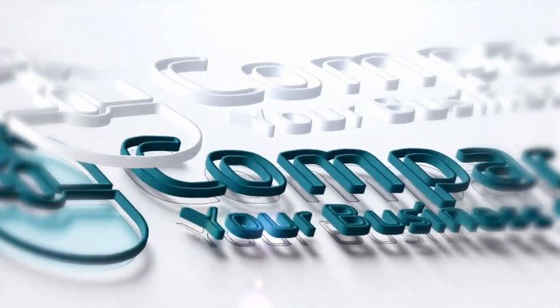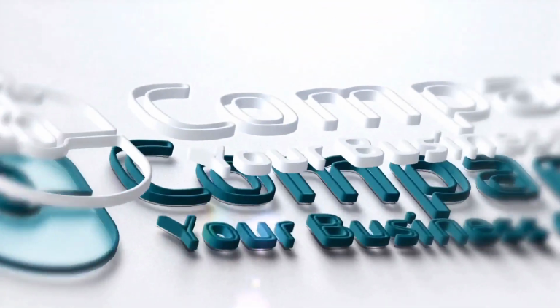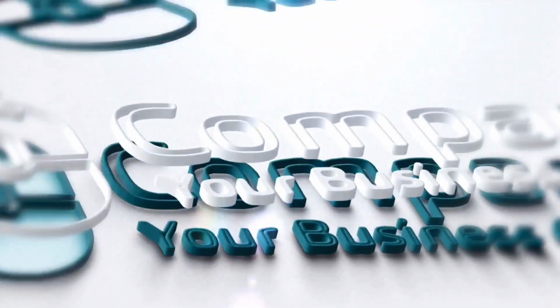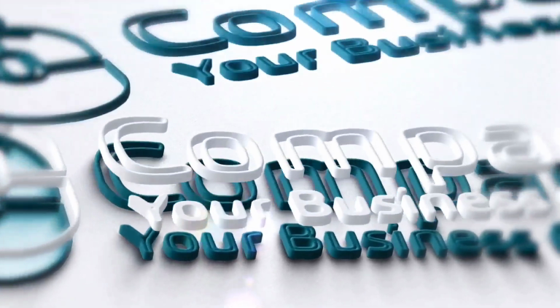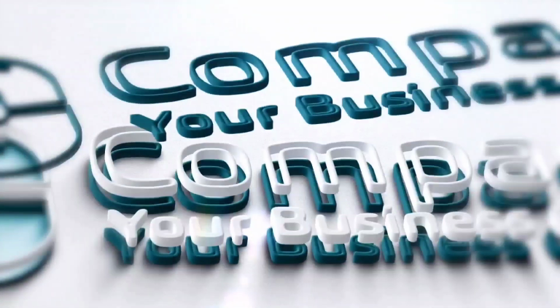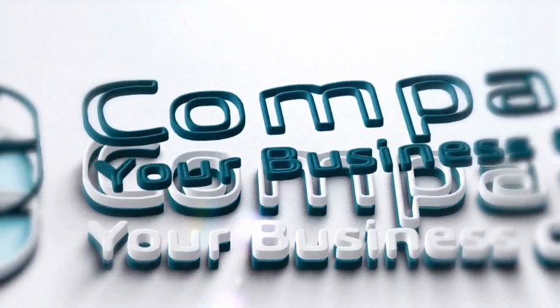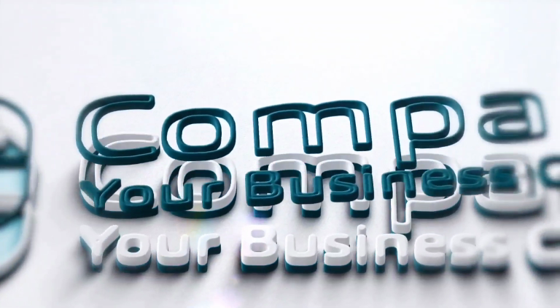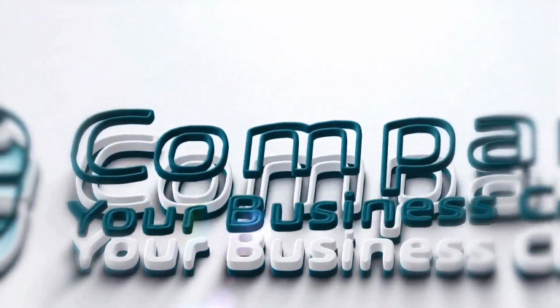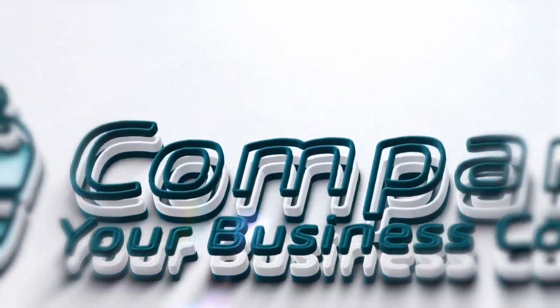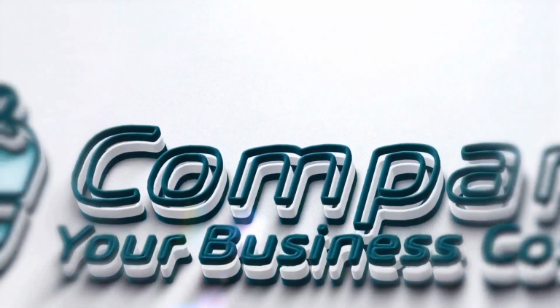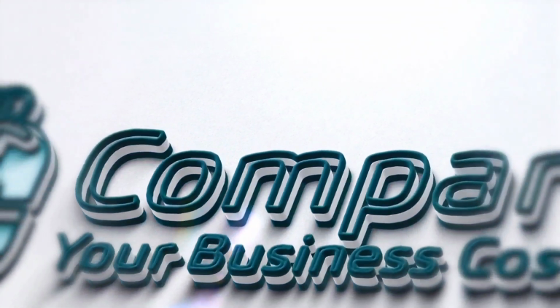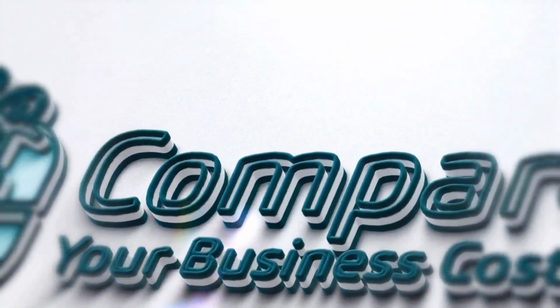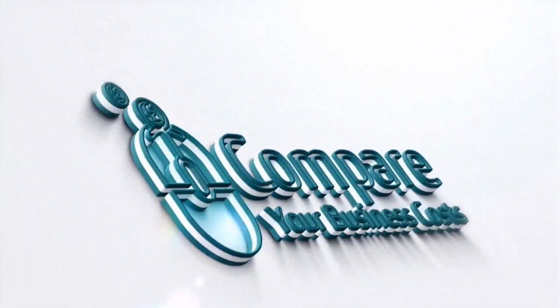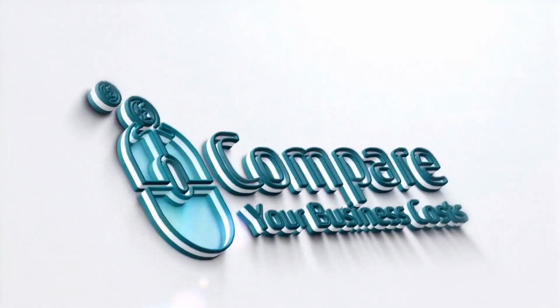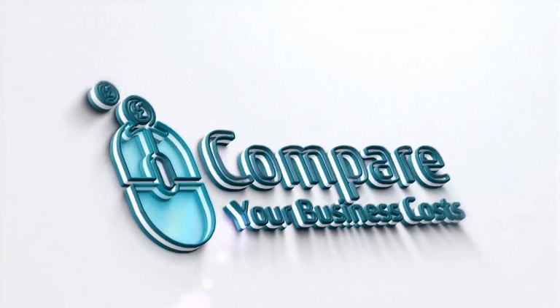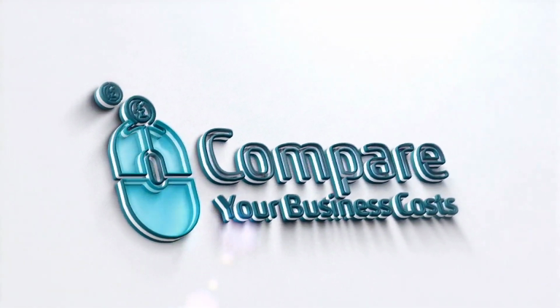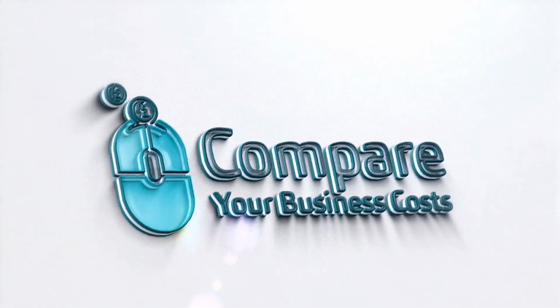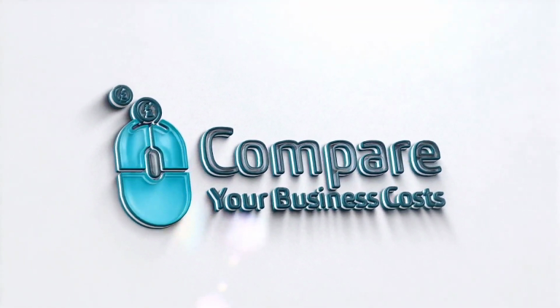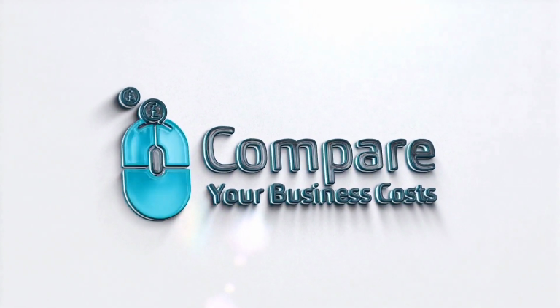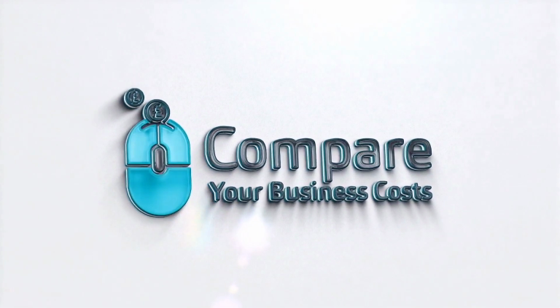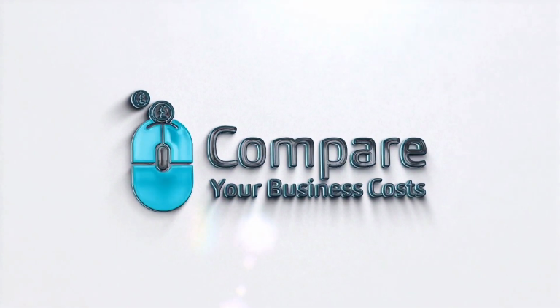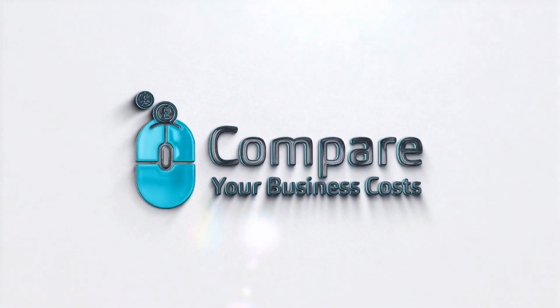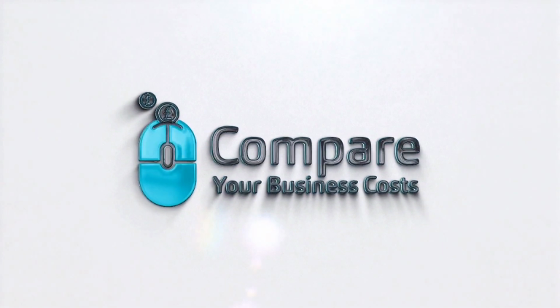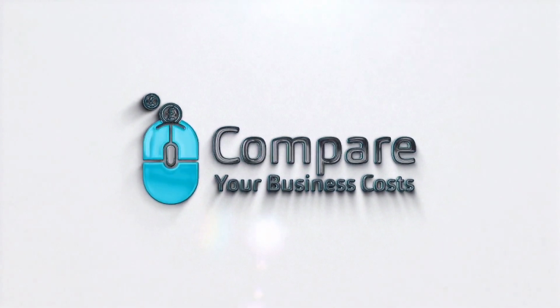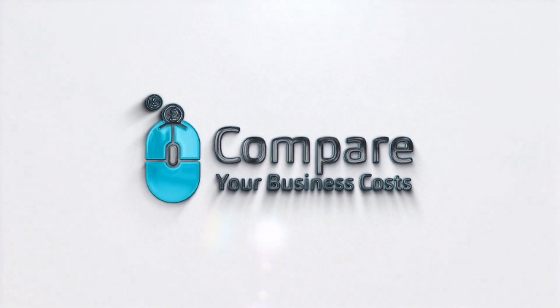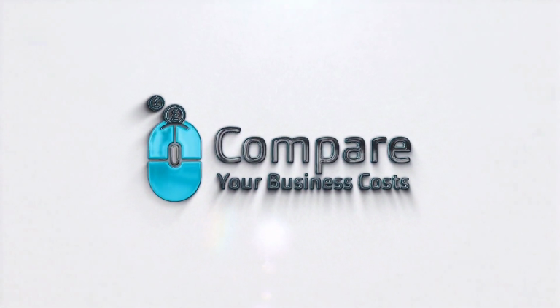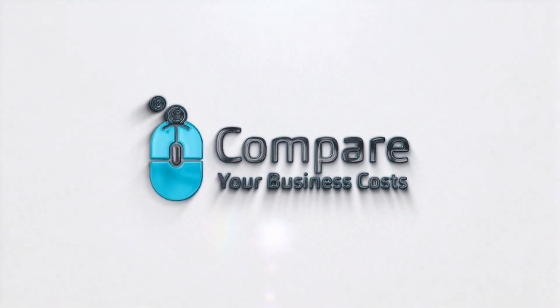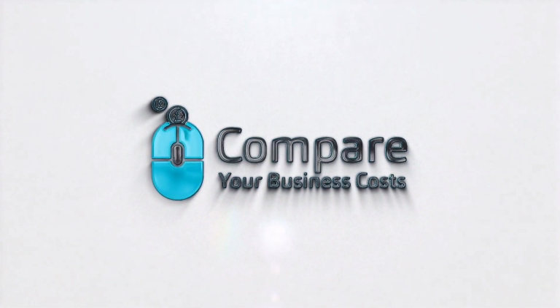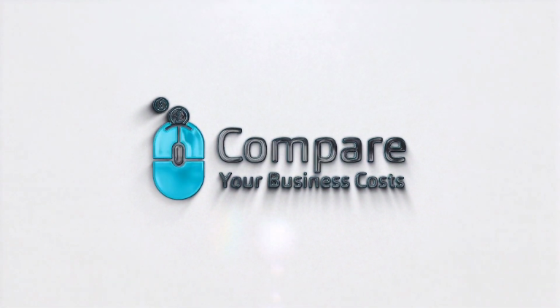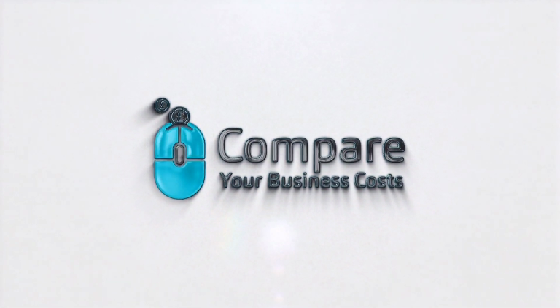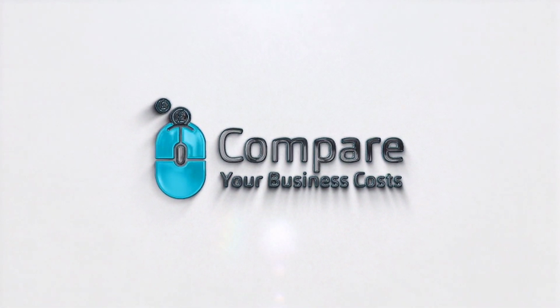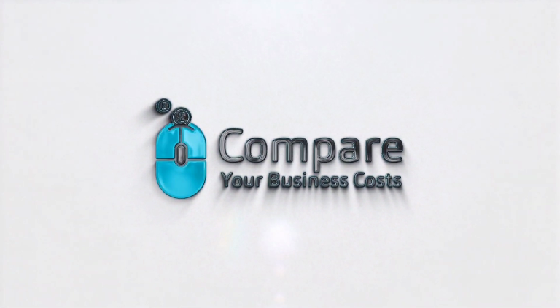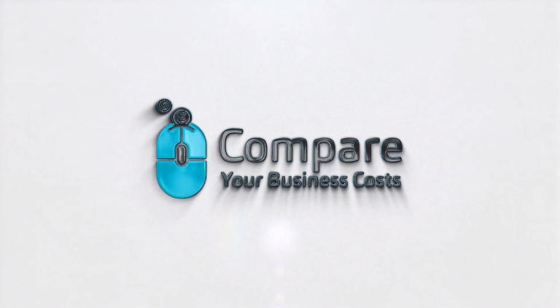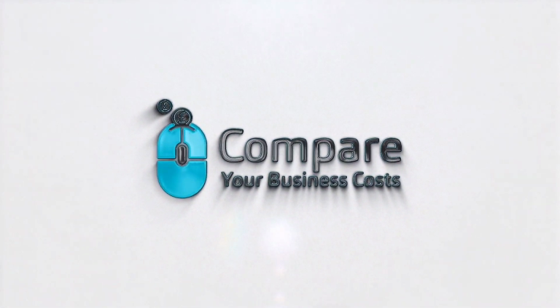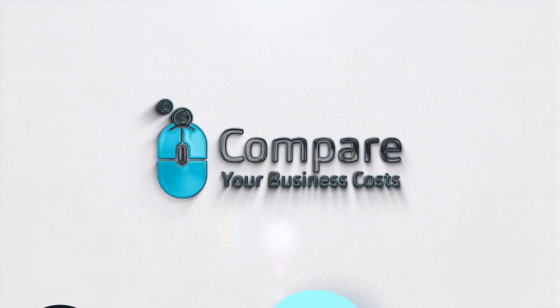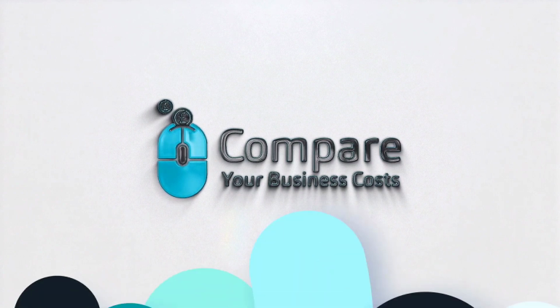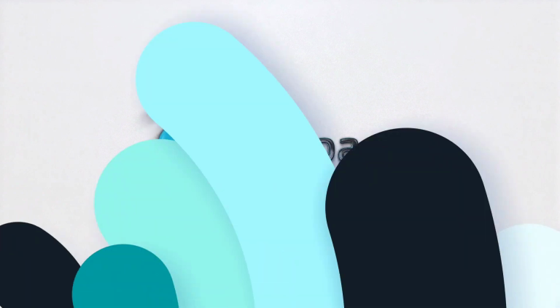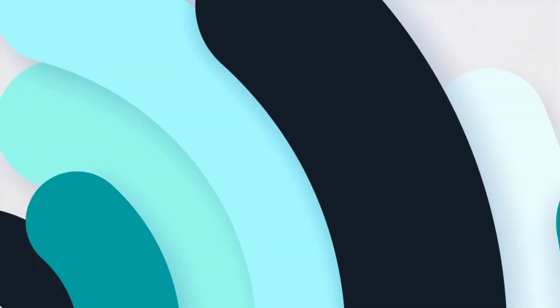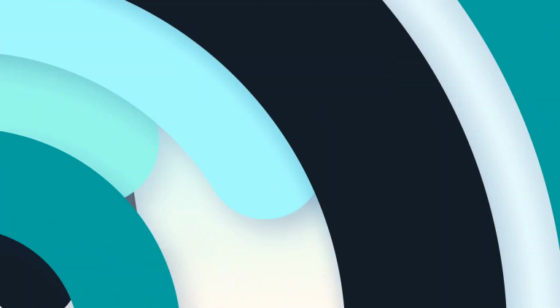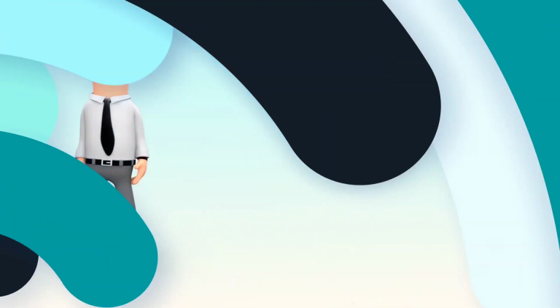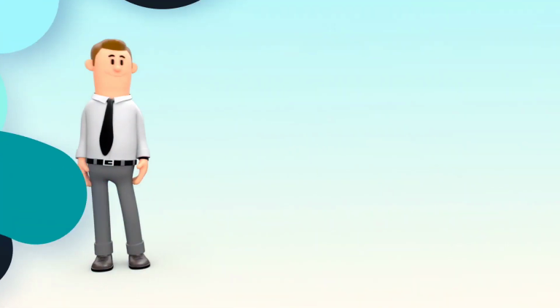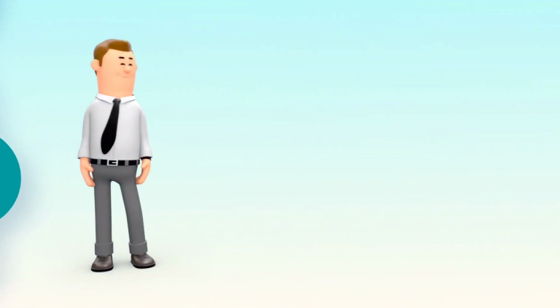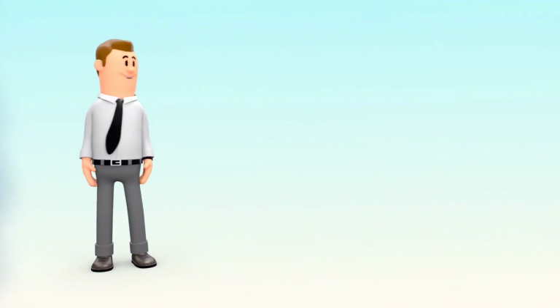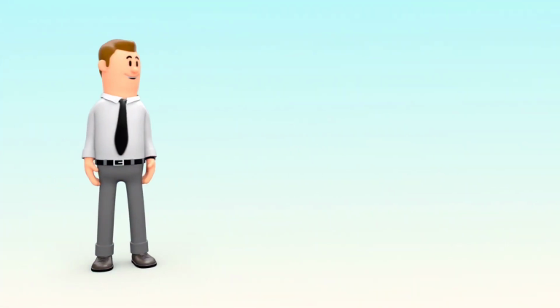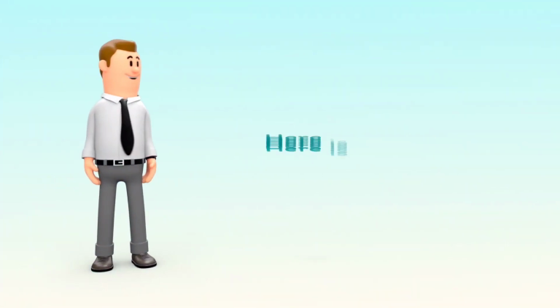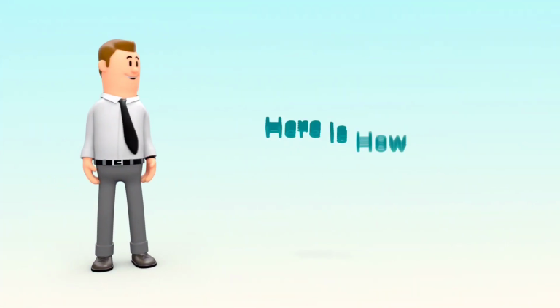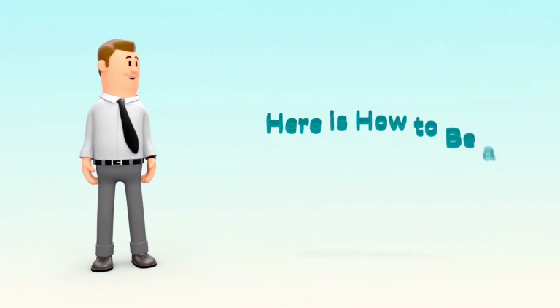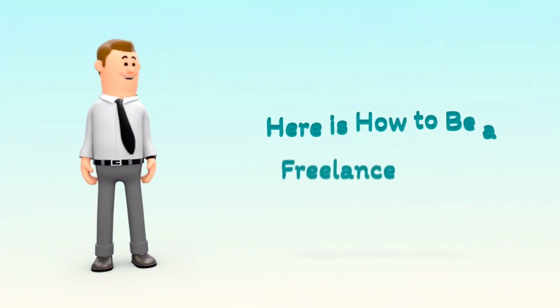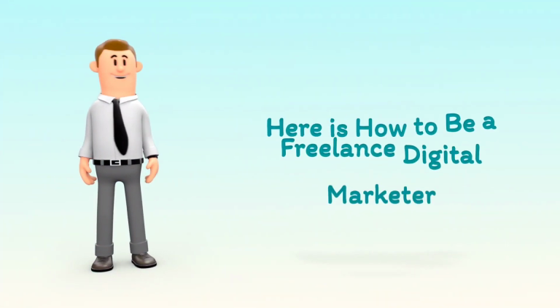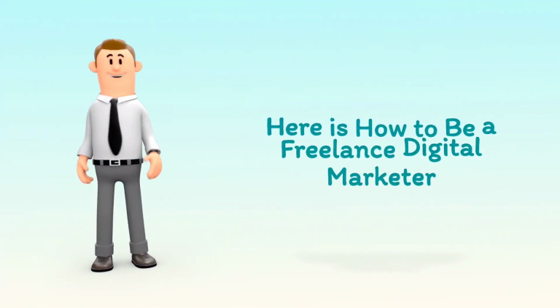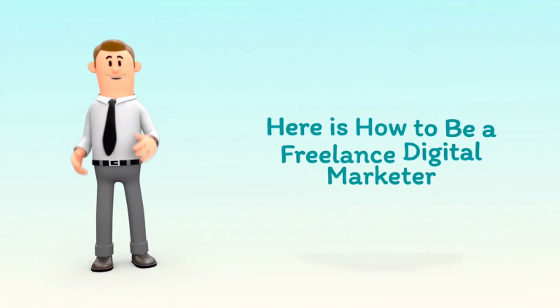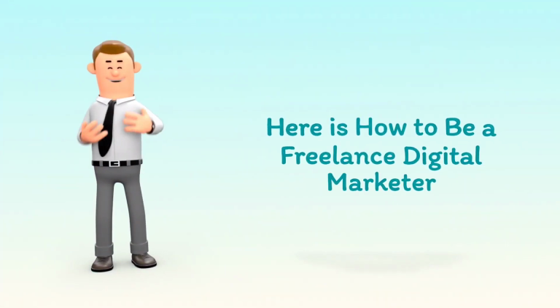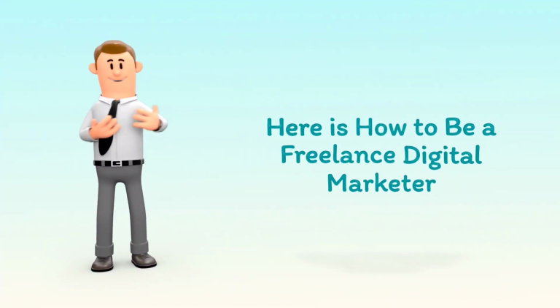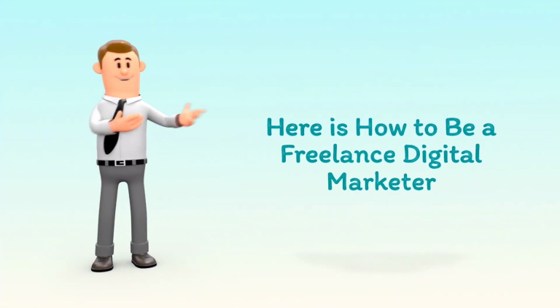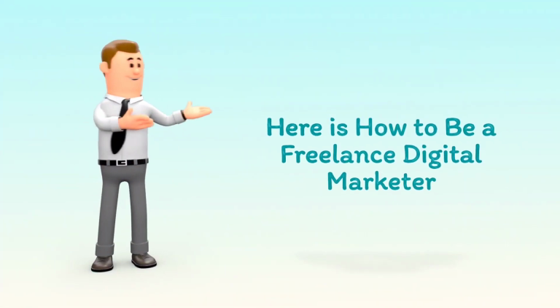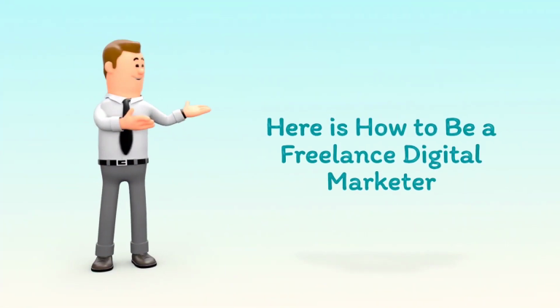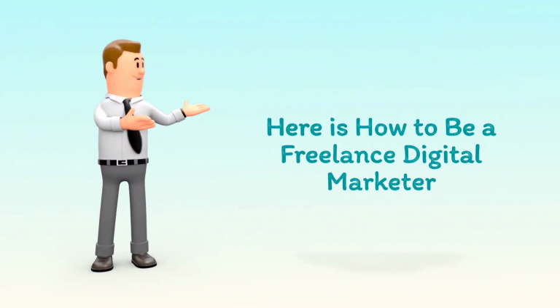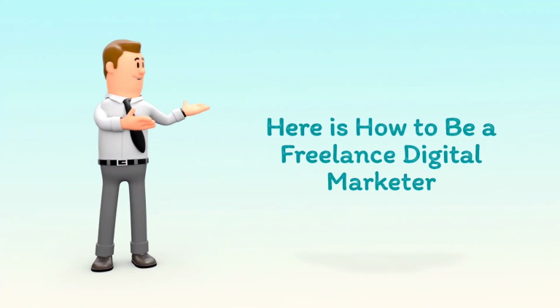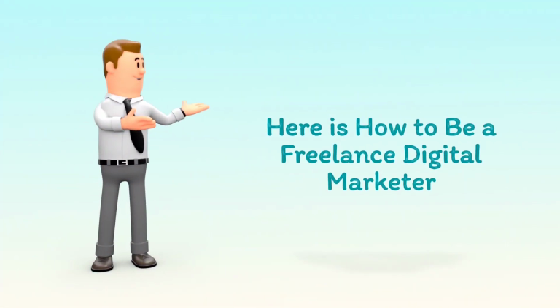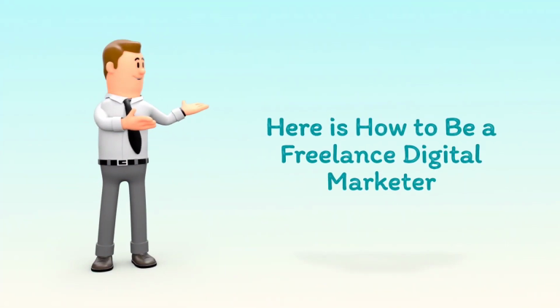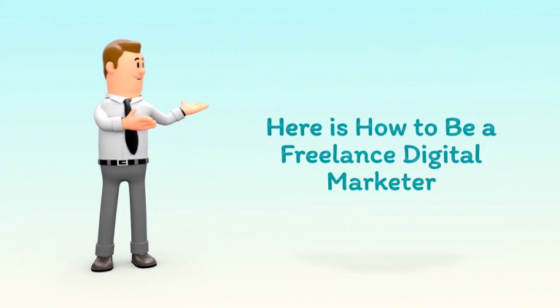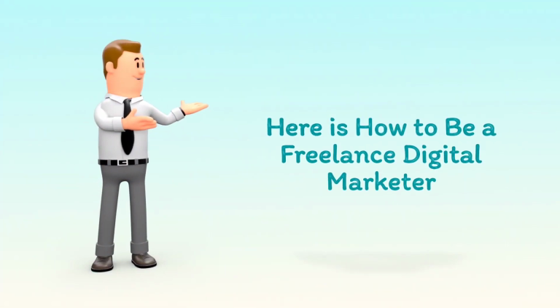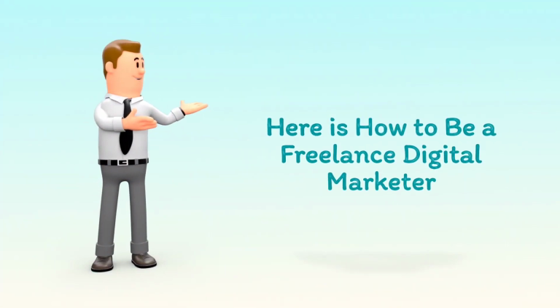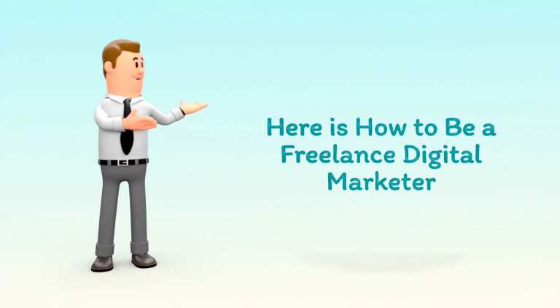Welcome to Compare Your Business Costs. Here is how to be a Freelance Digital Marketer.